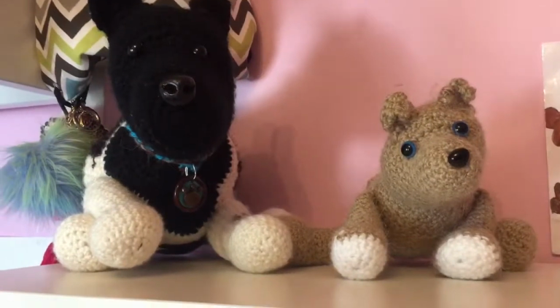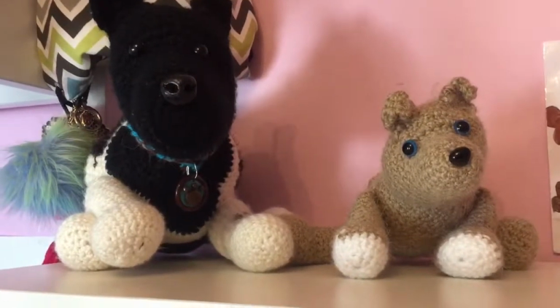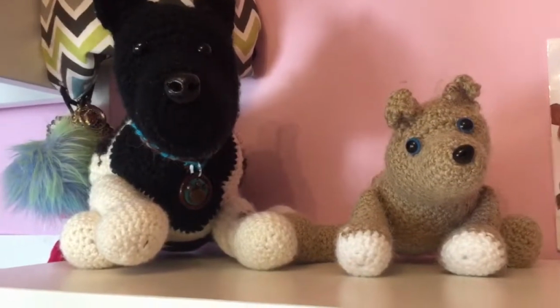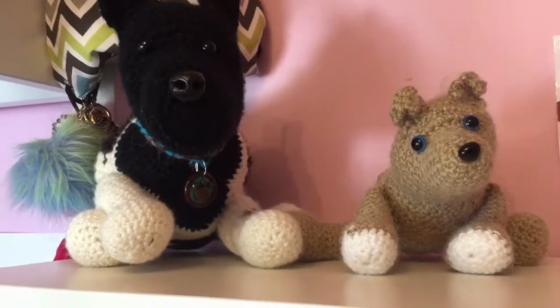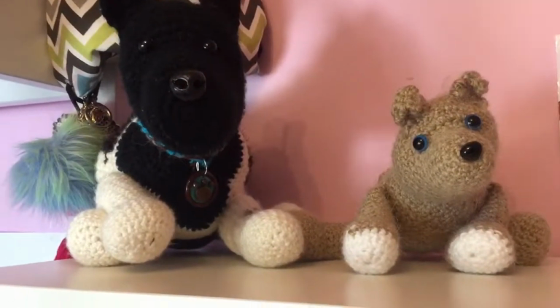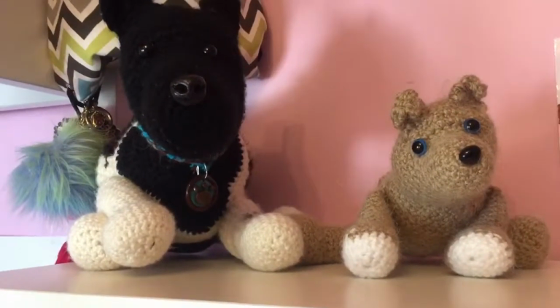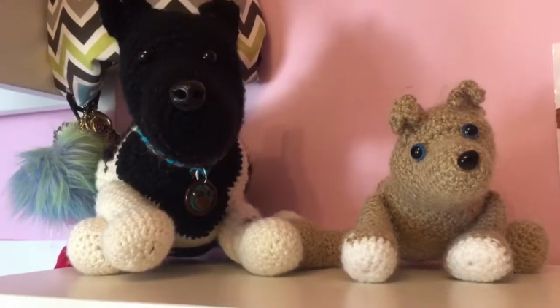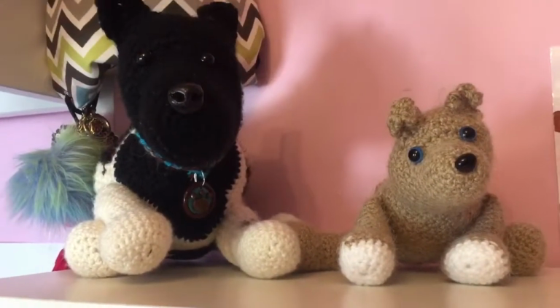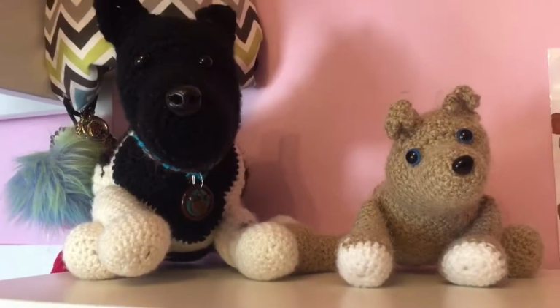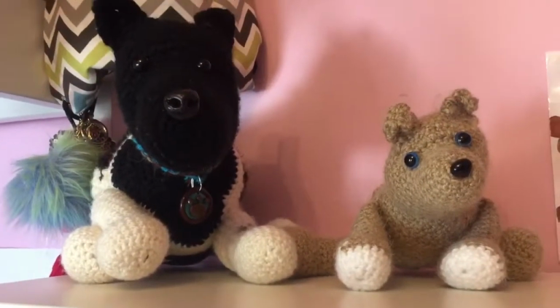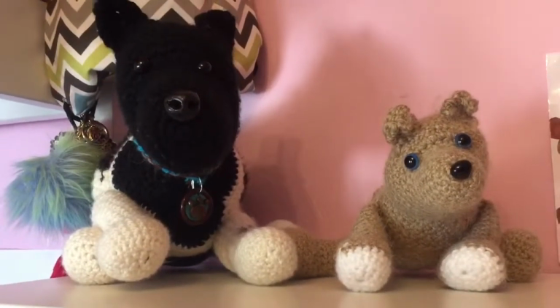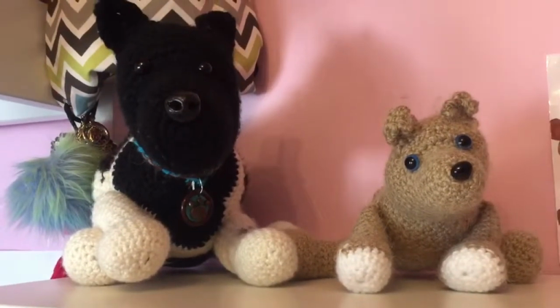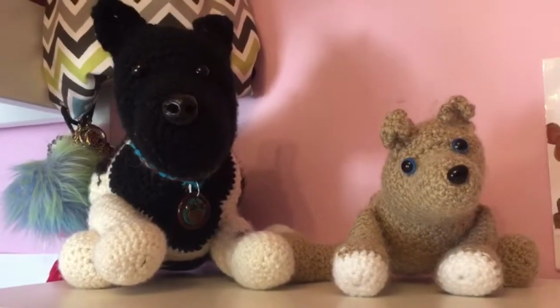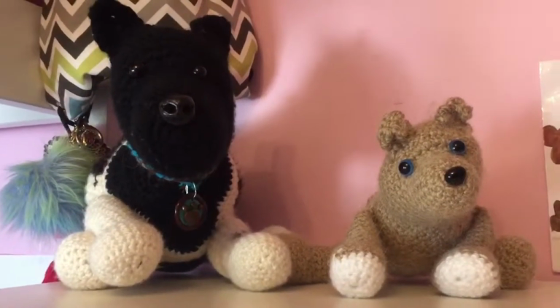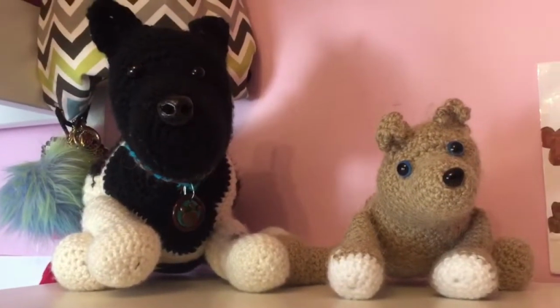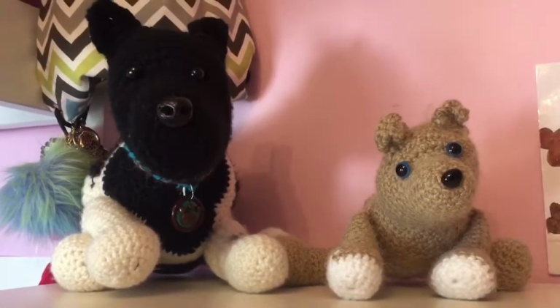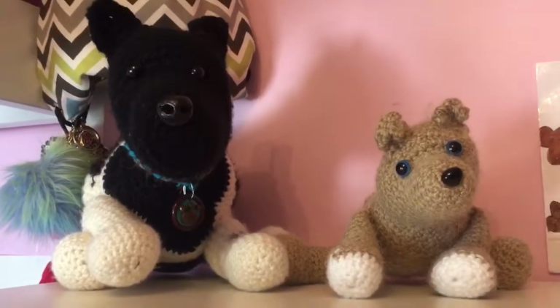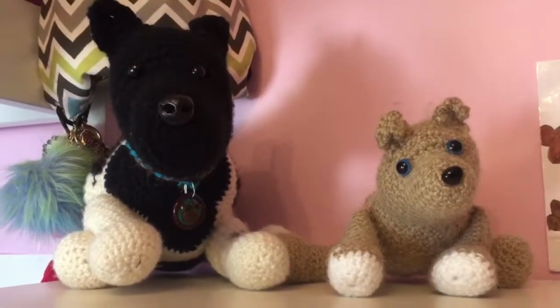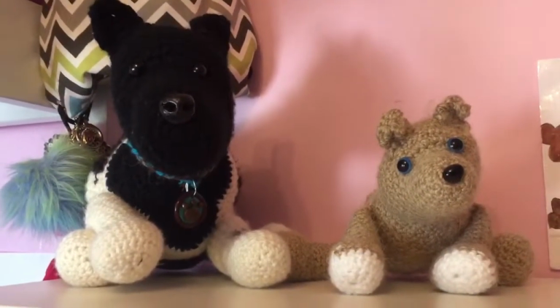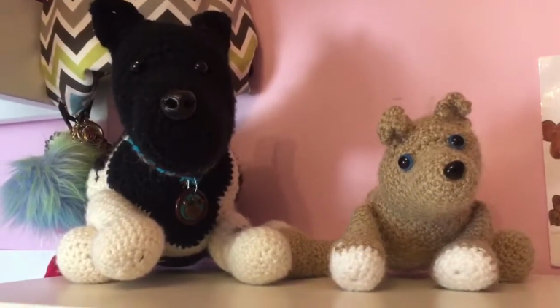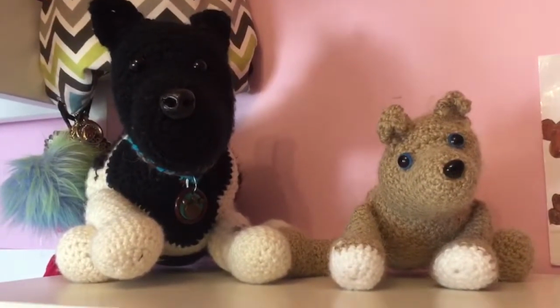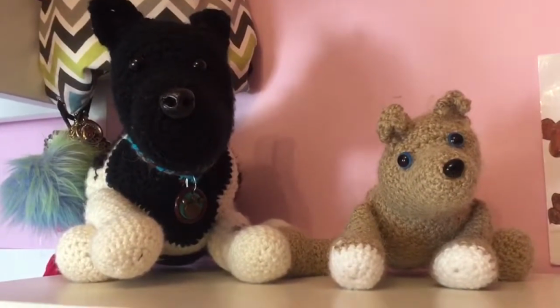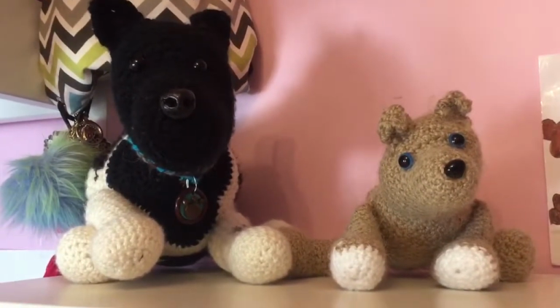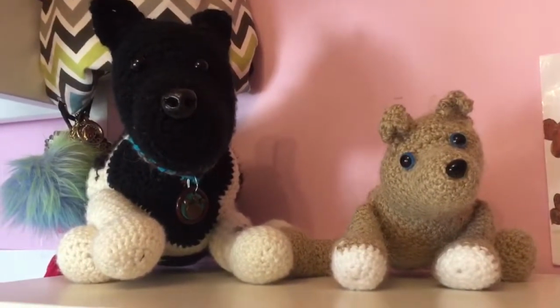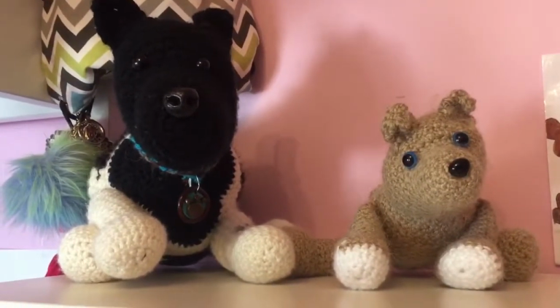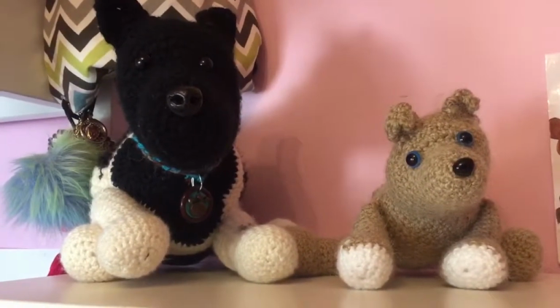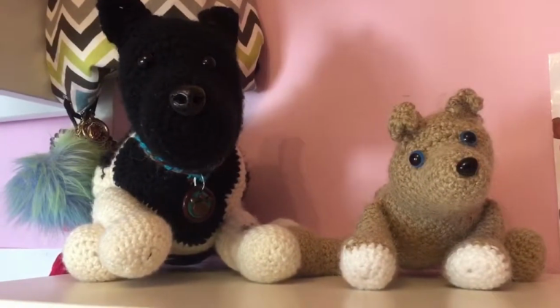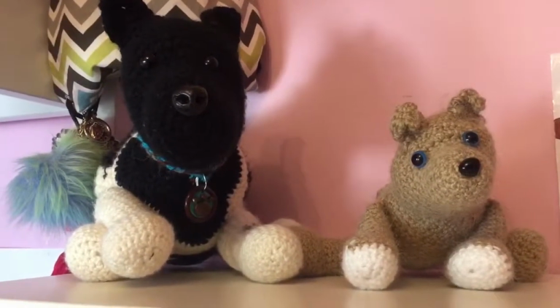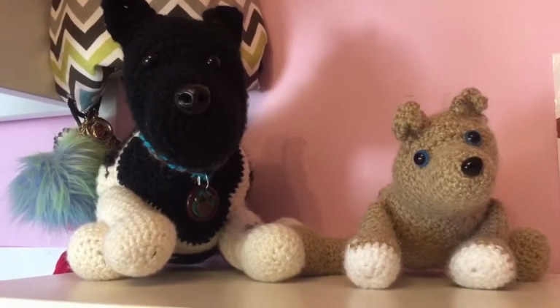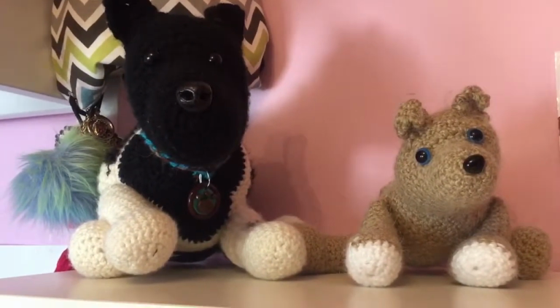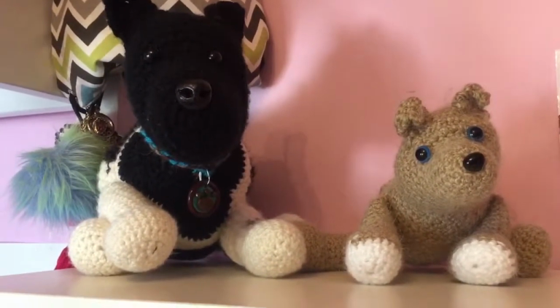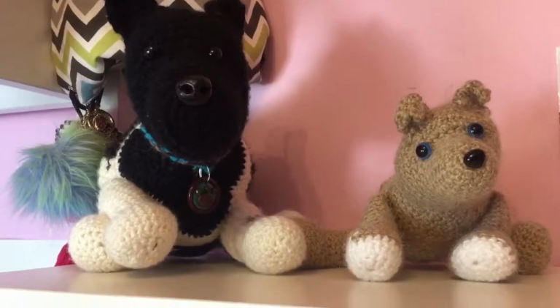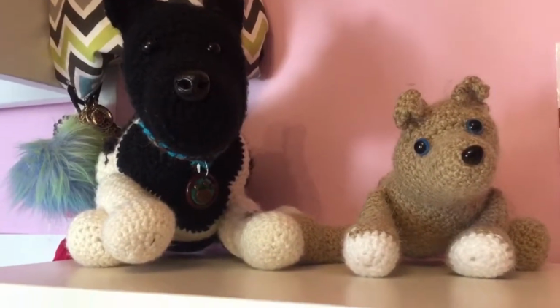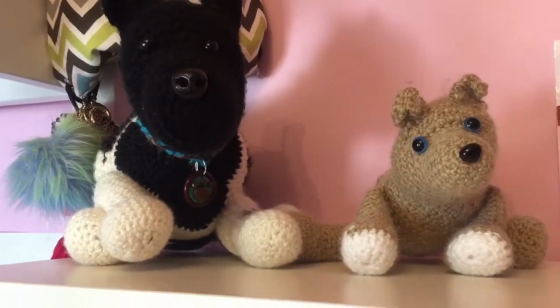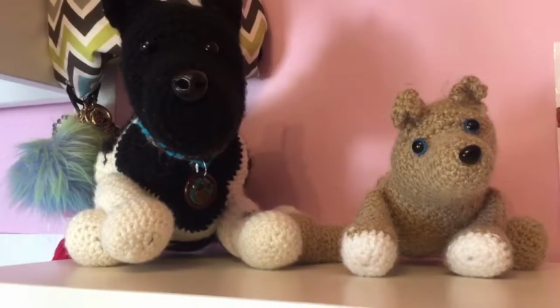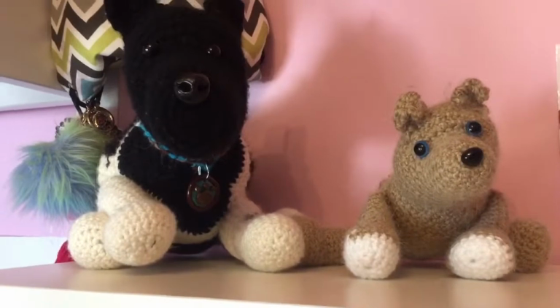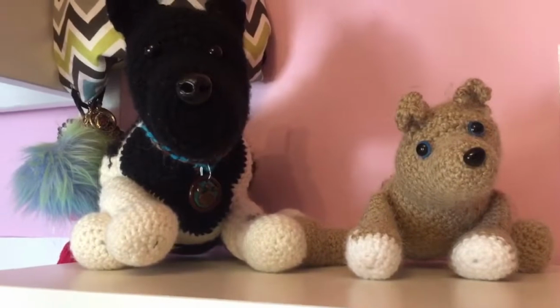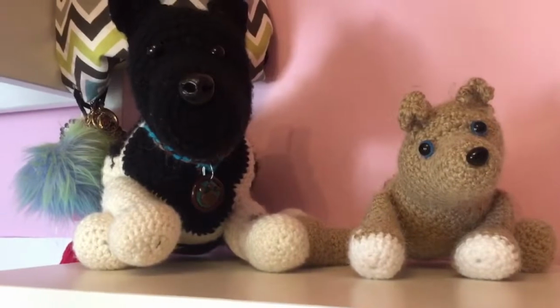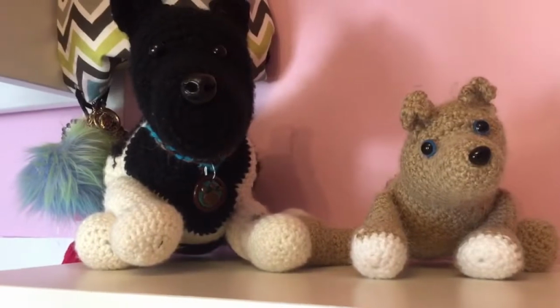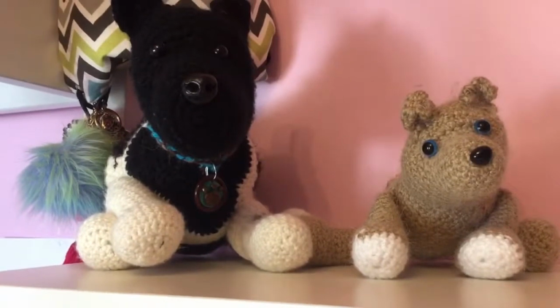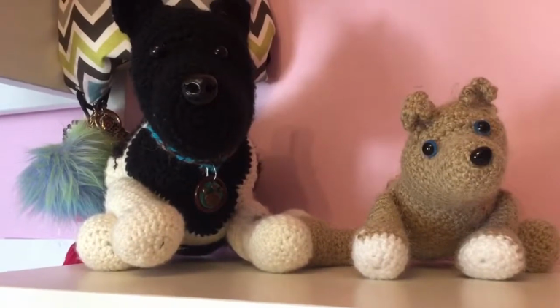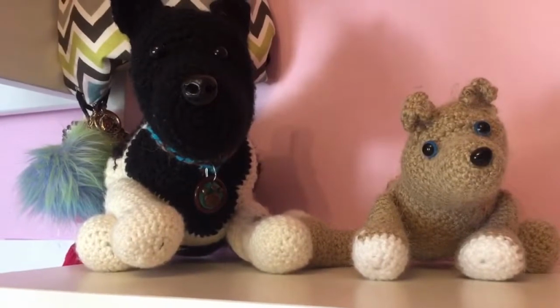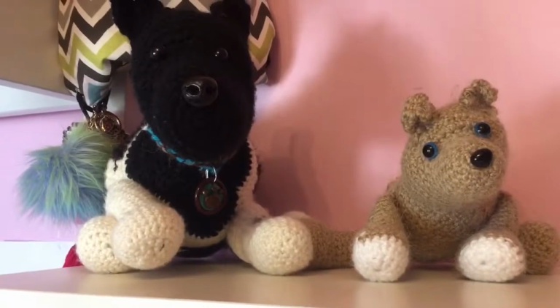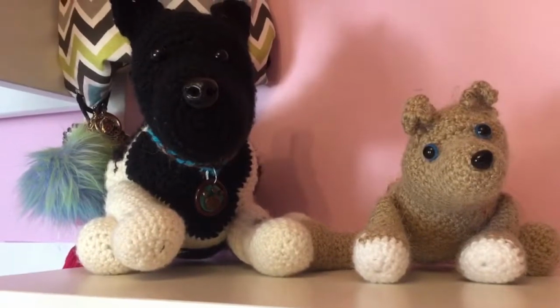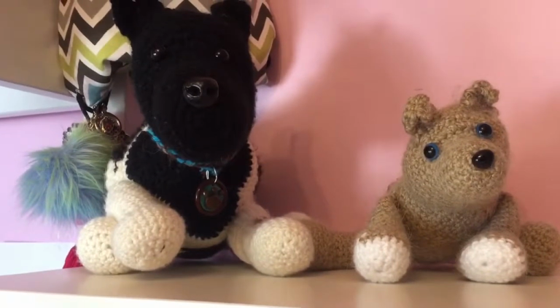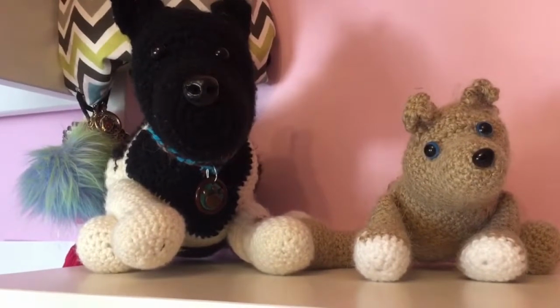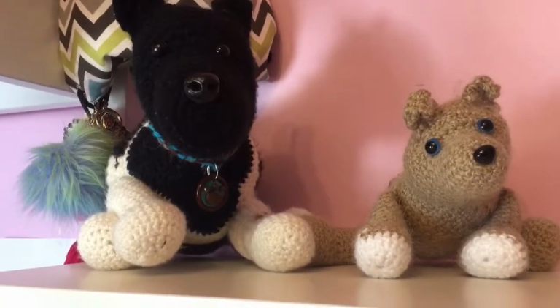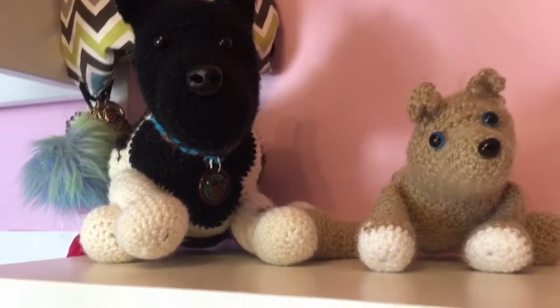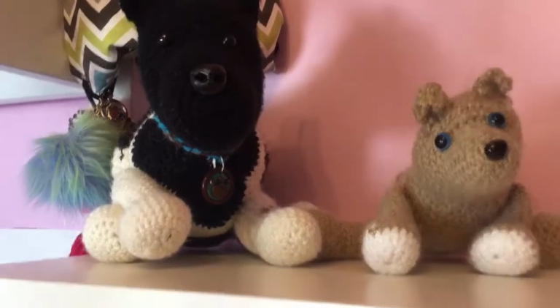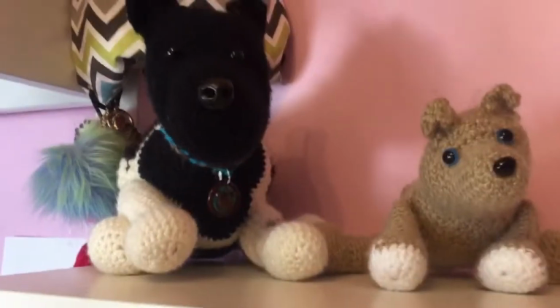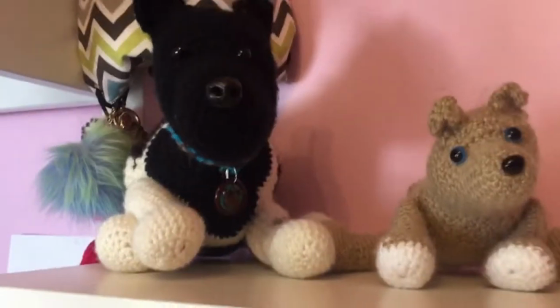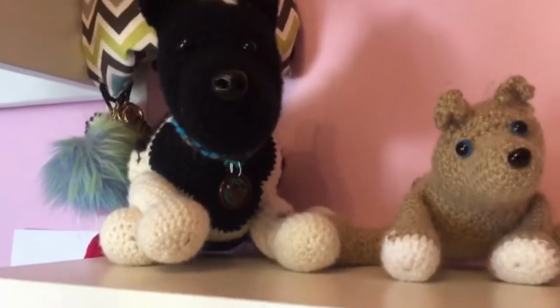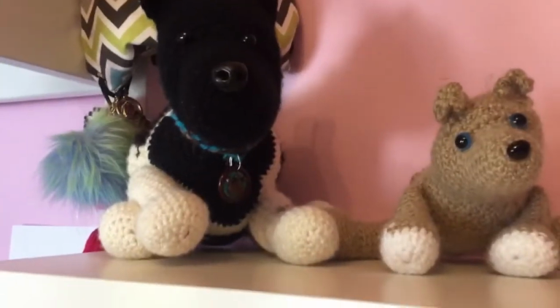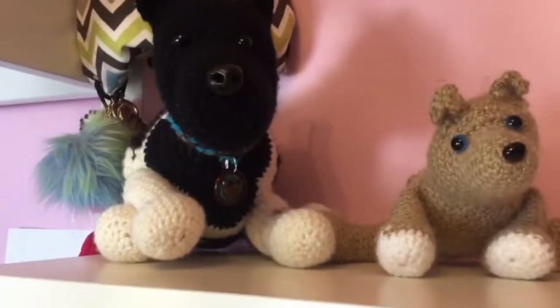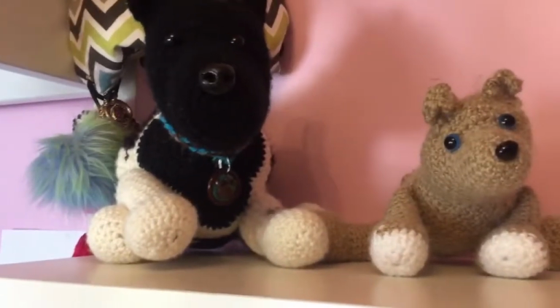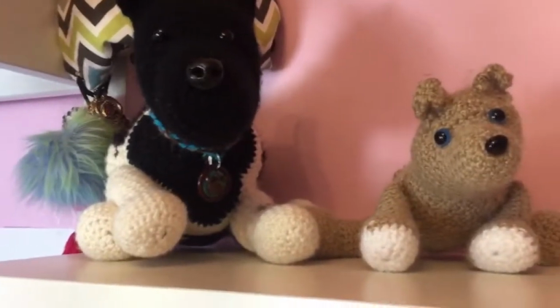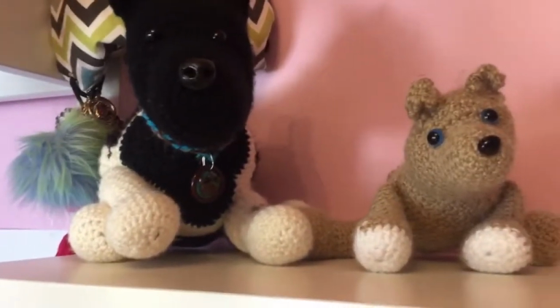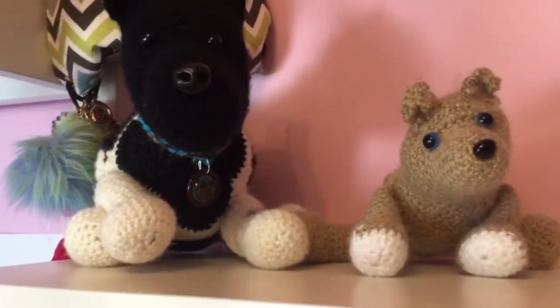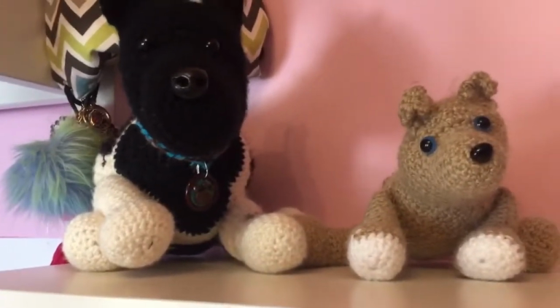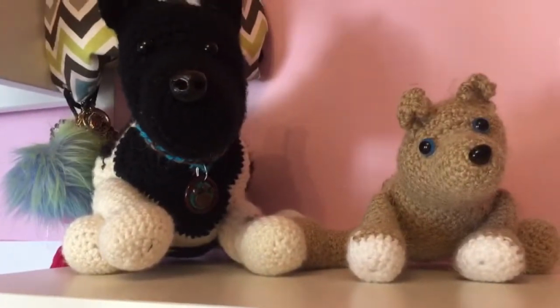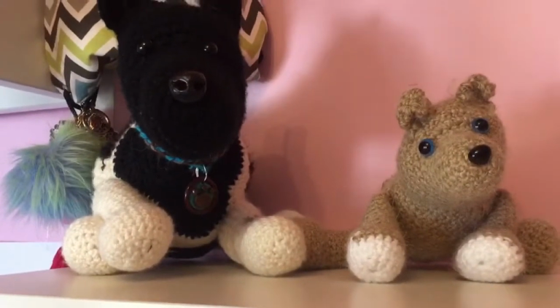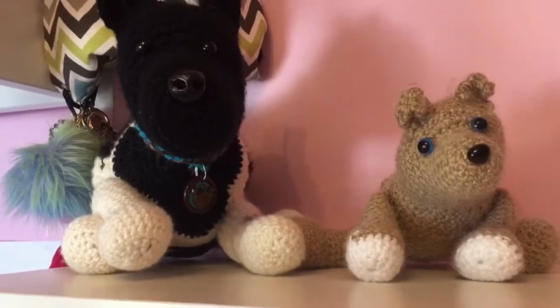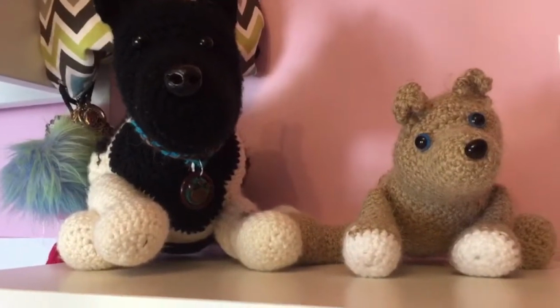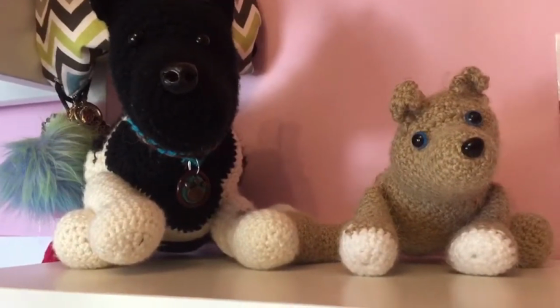Hello everyone, so today I have some updates to share with you guys, and most of these are pretty big, so I'm just going to get right into the video.